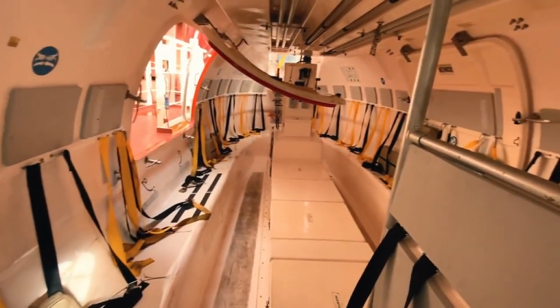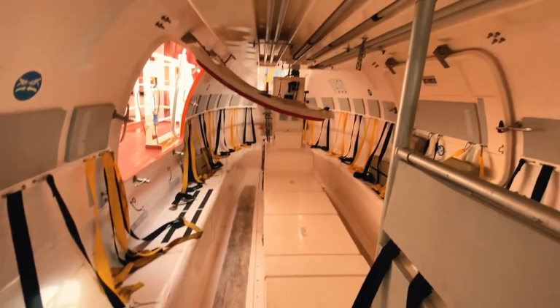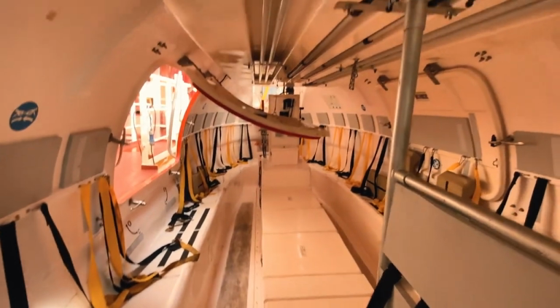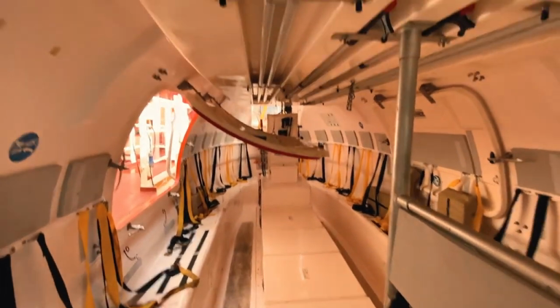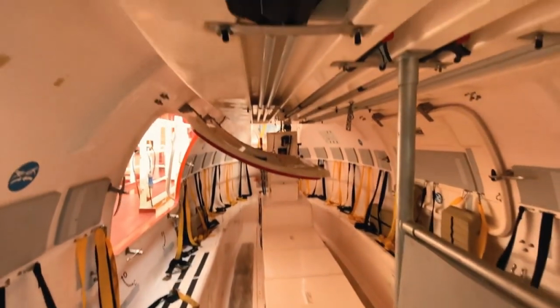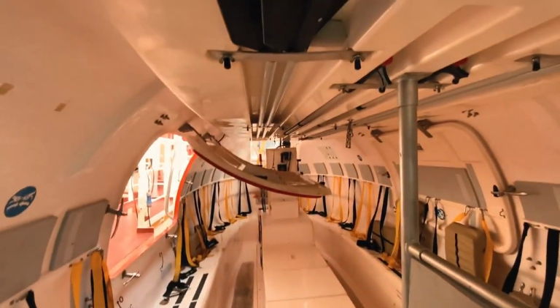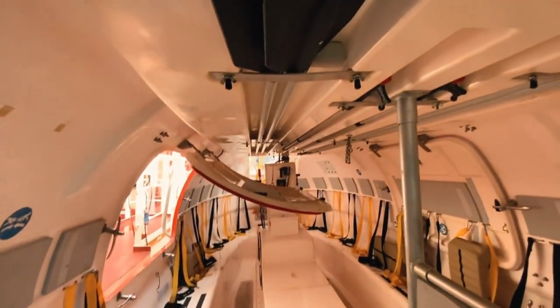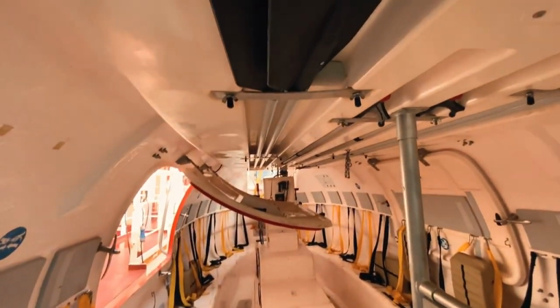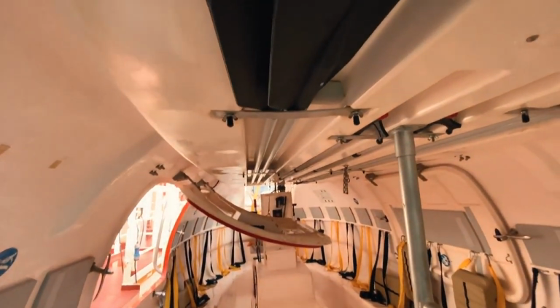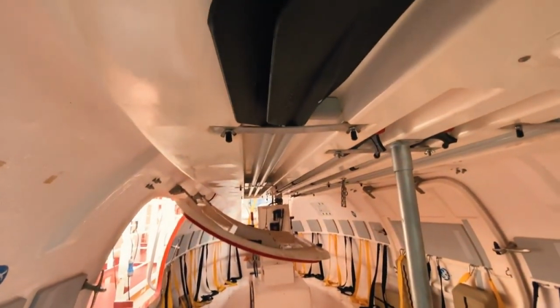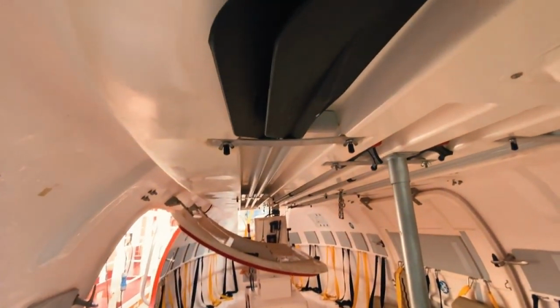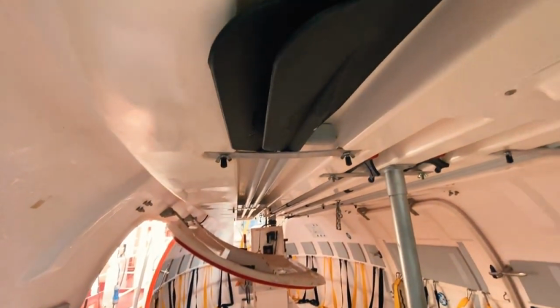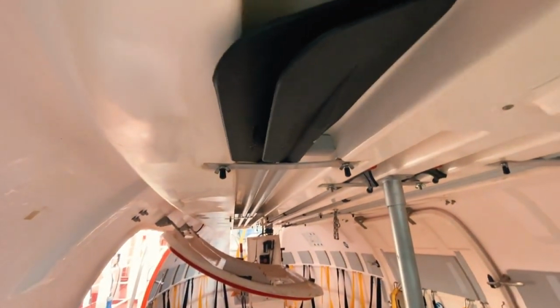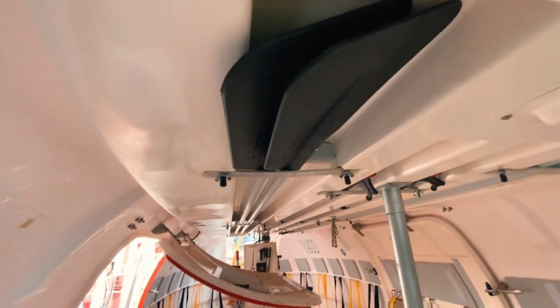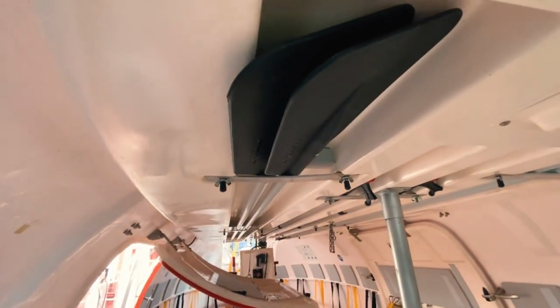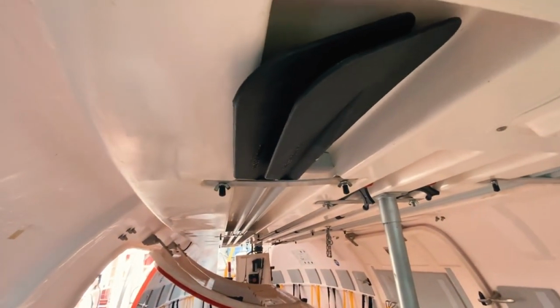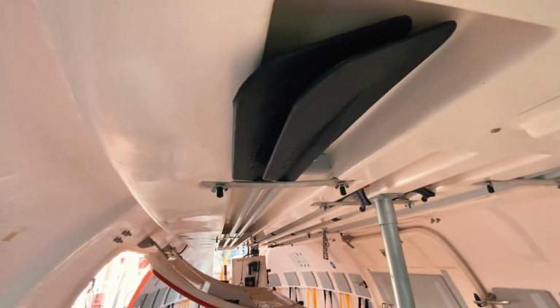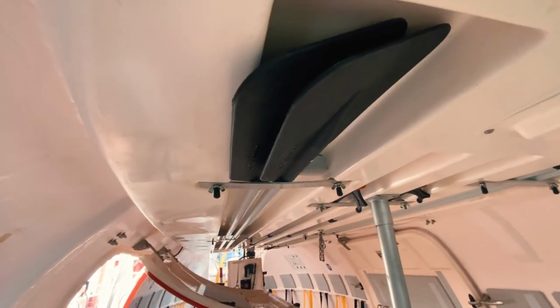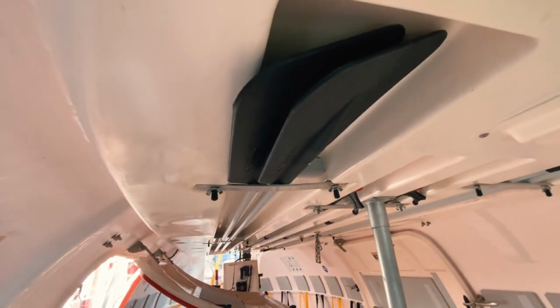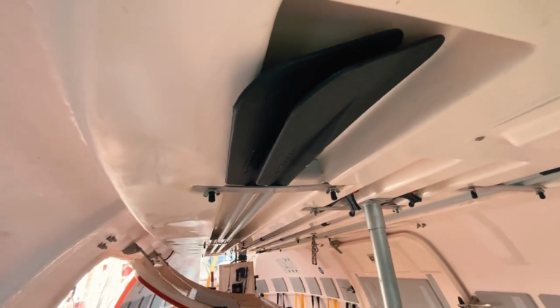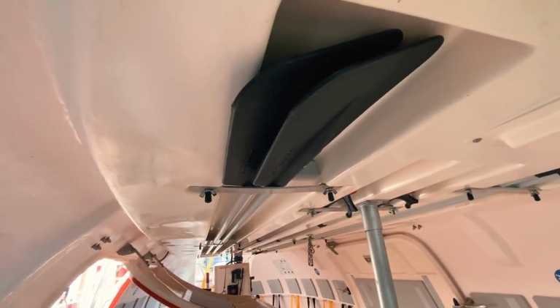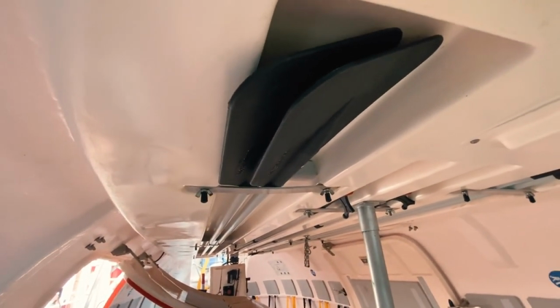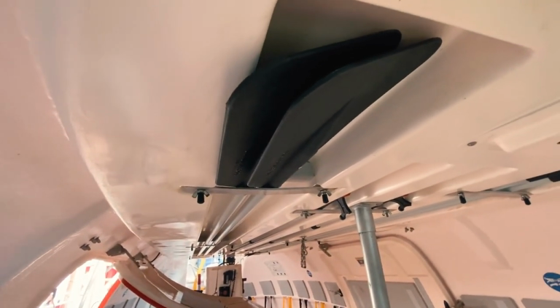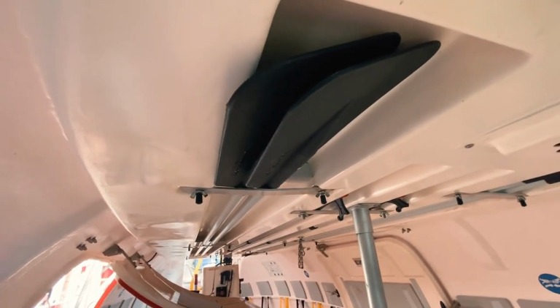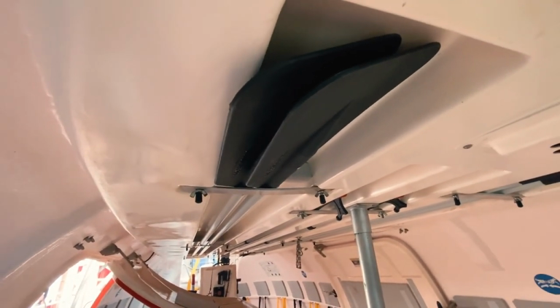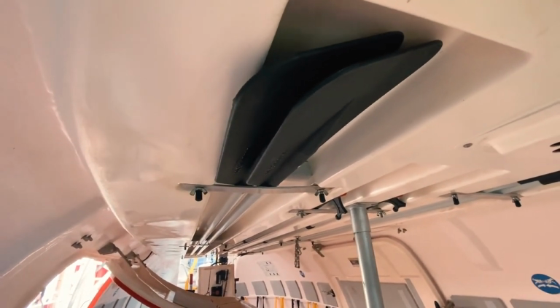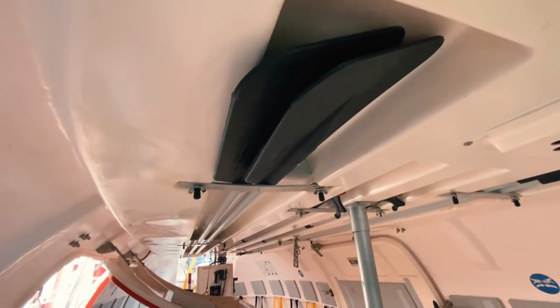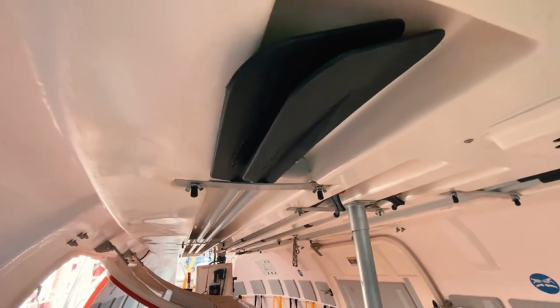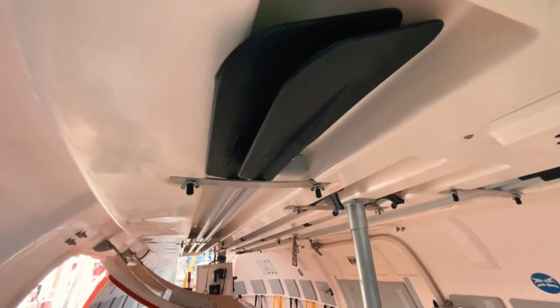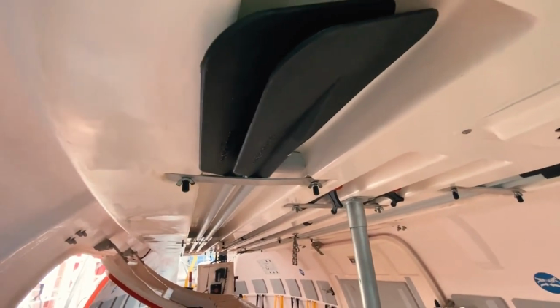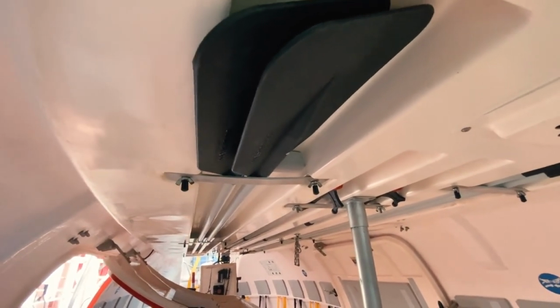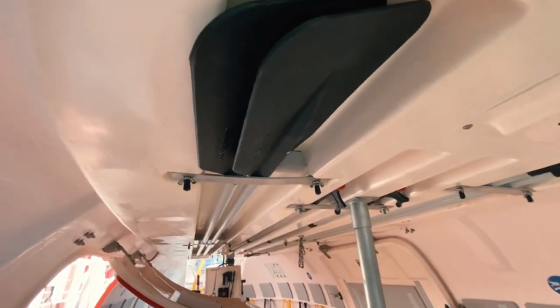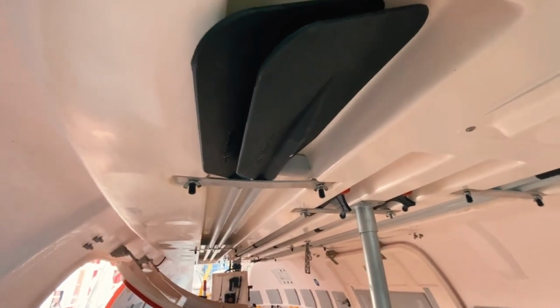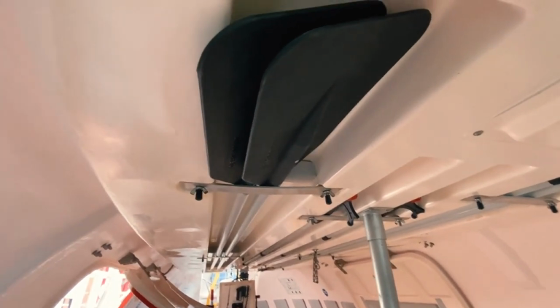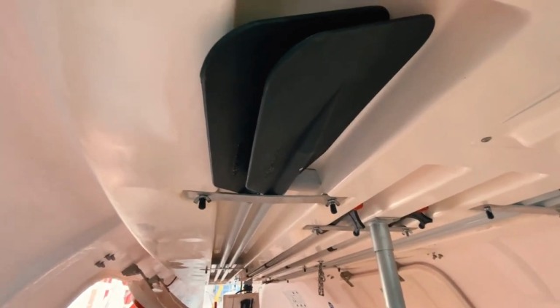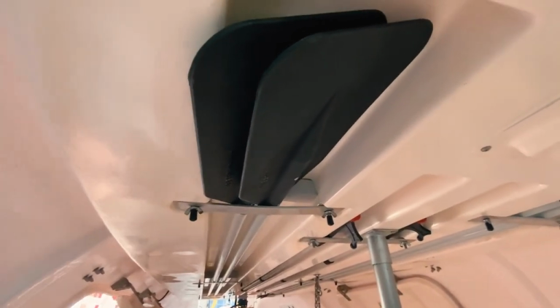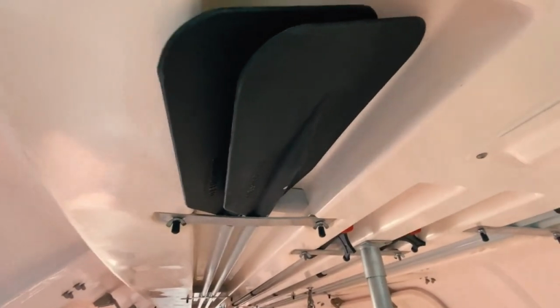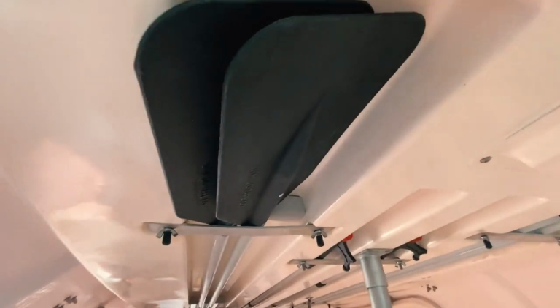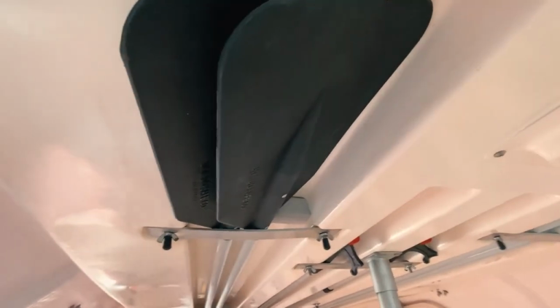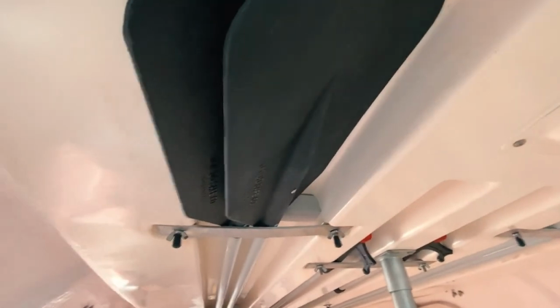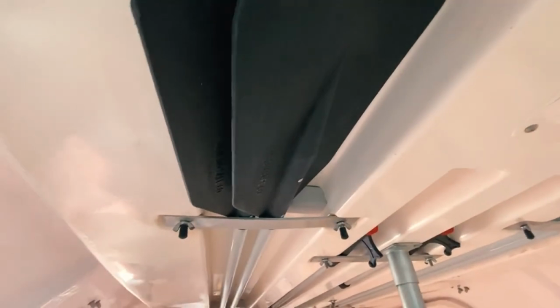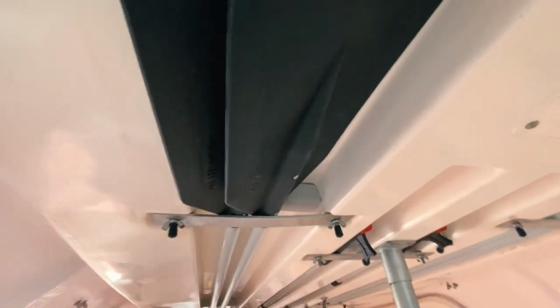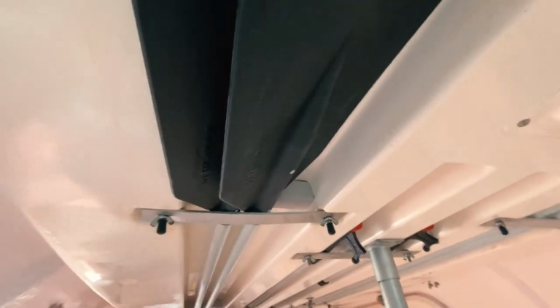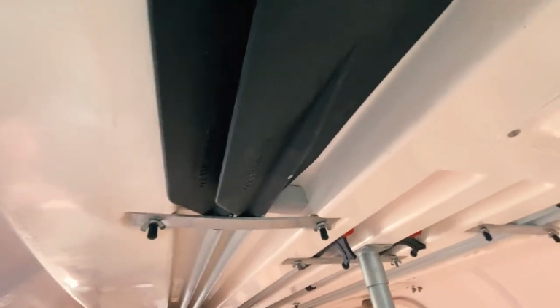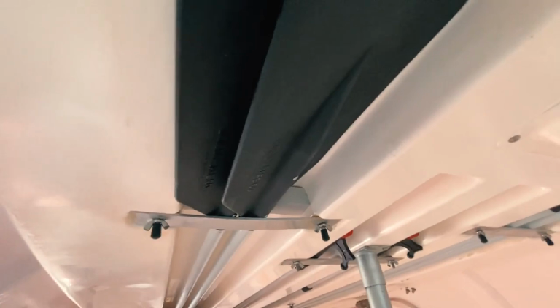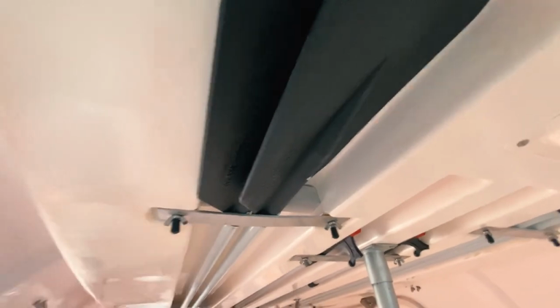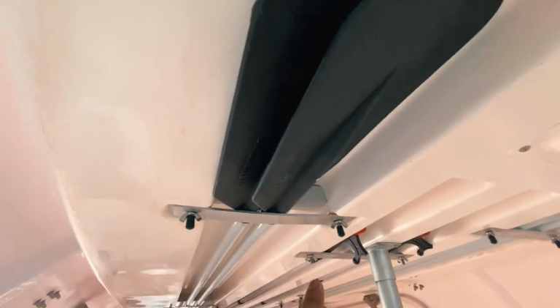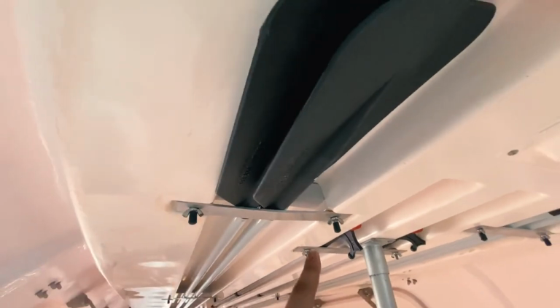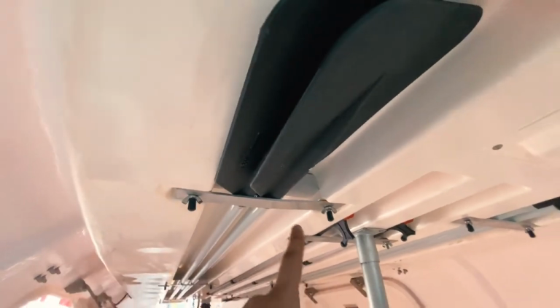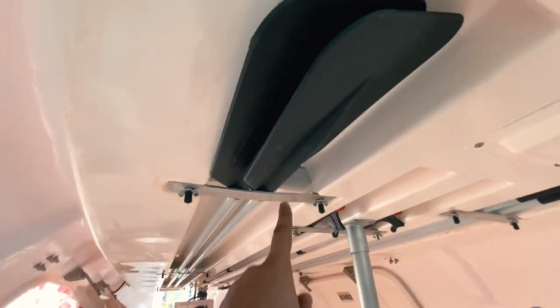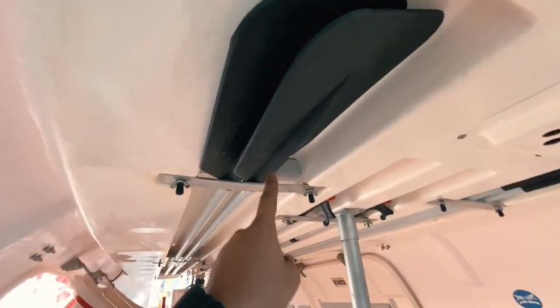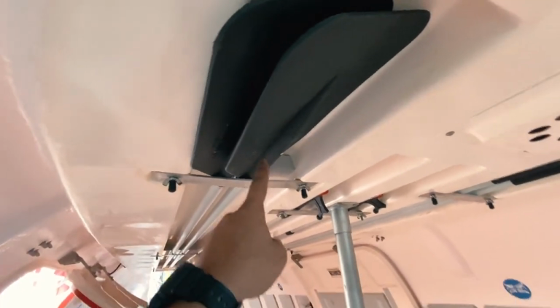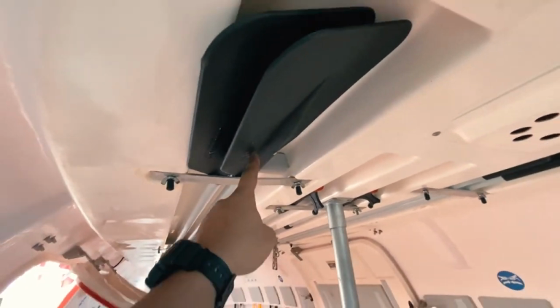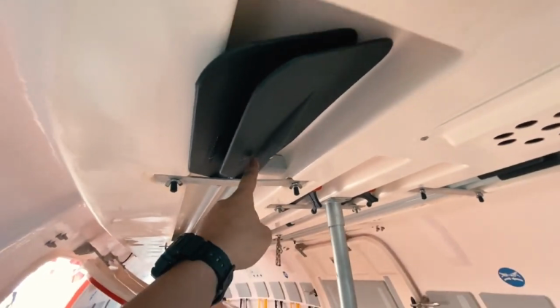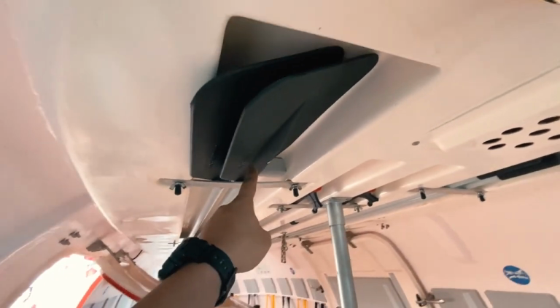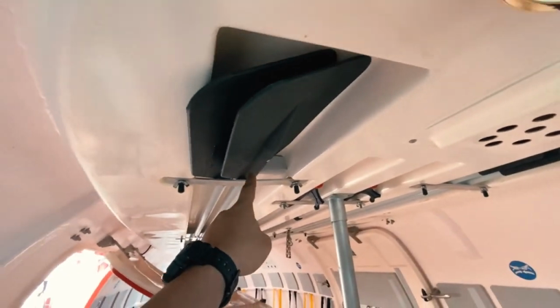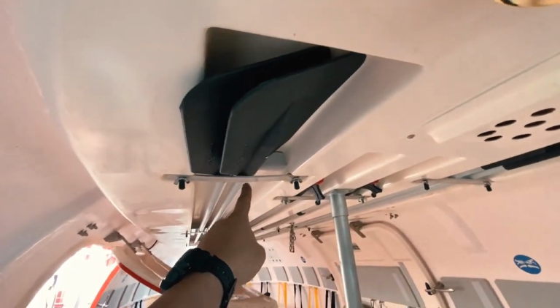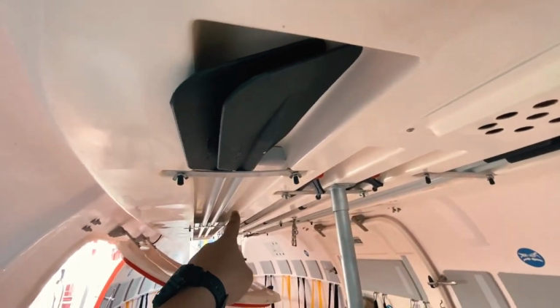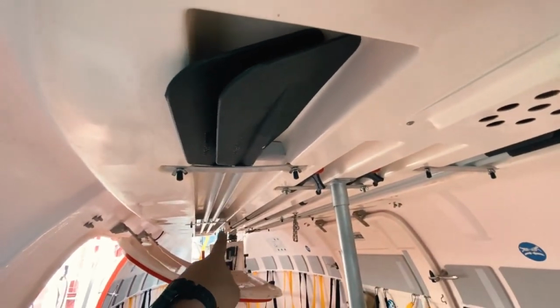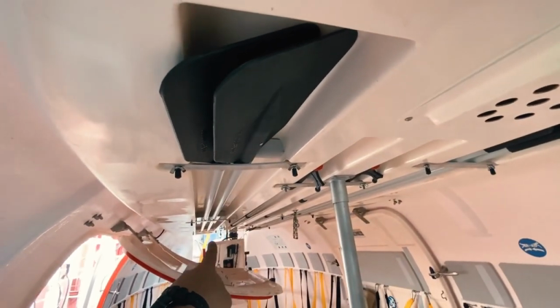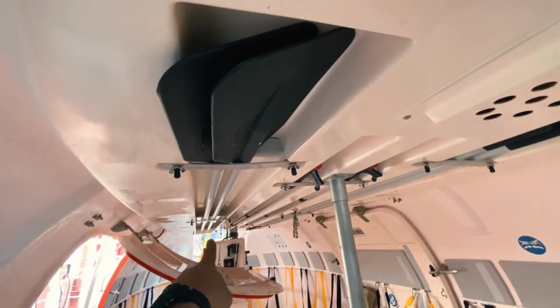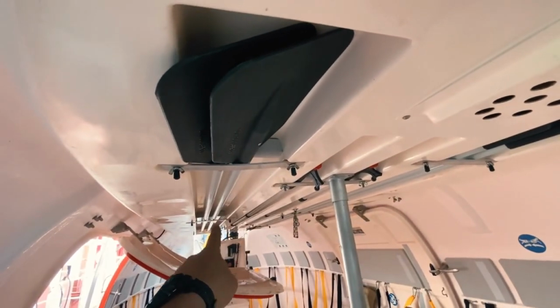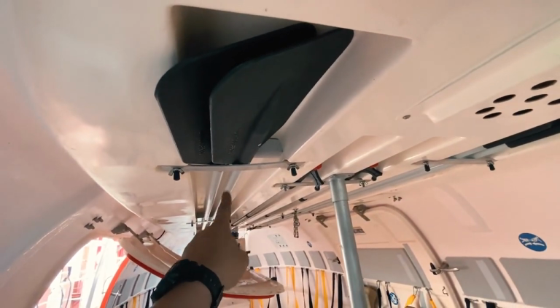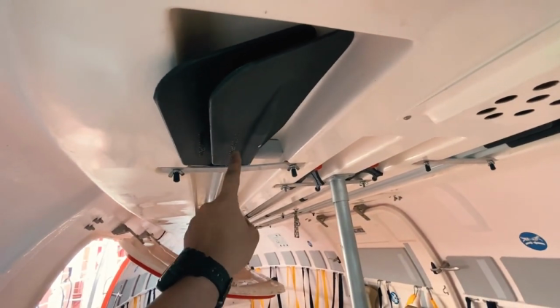We also have a few oars you can see here — they can be used in case of emergencies to drive the ship.